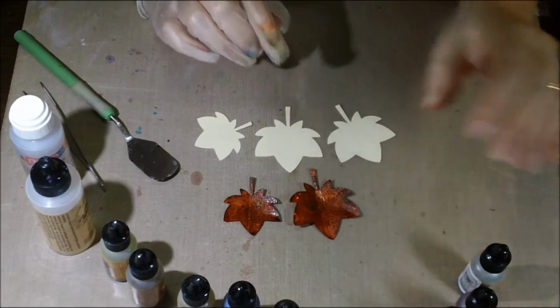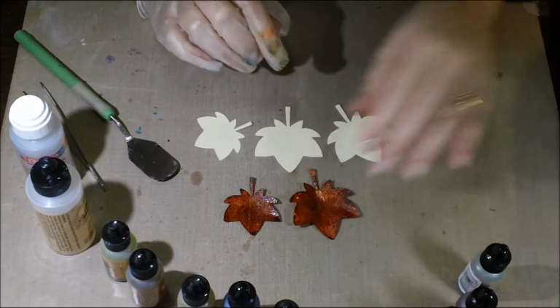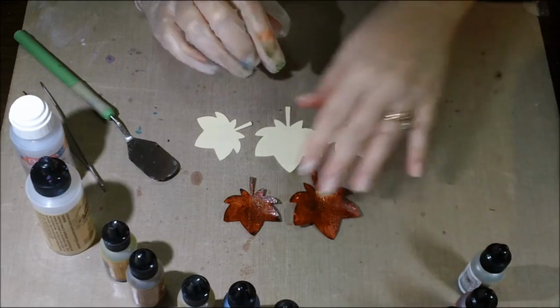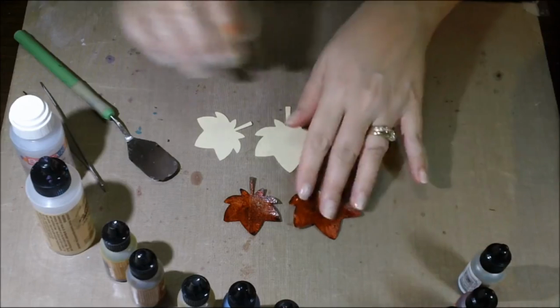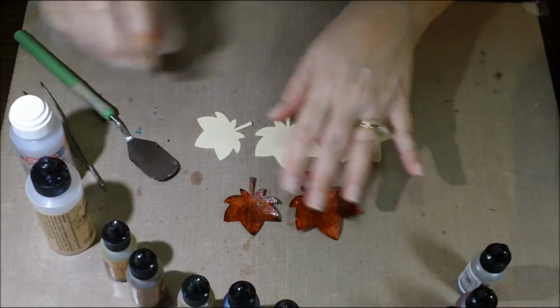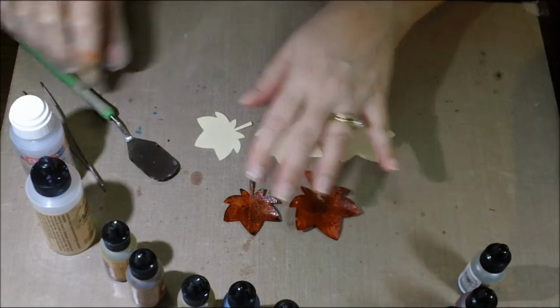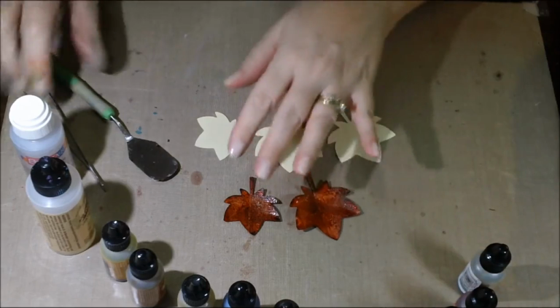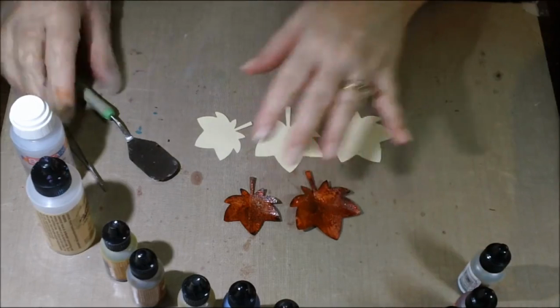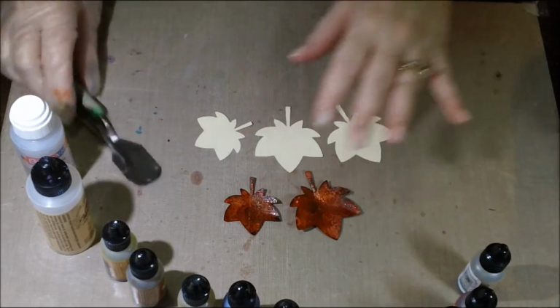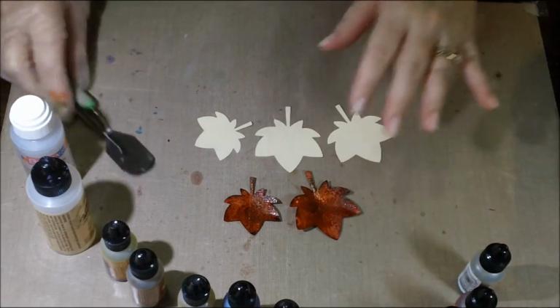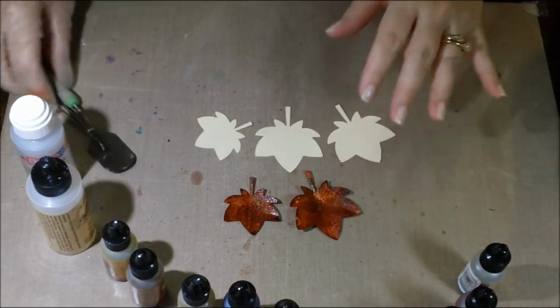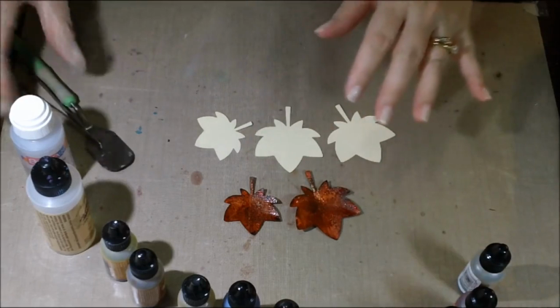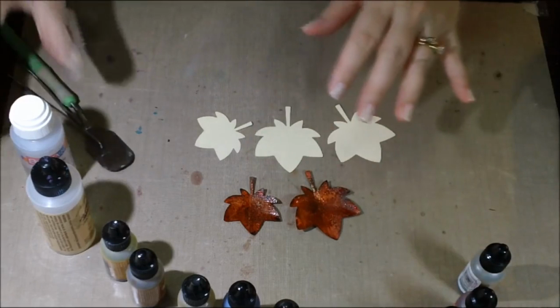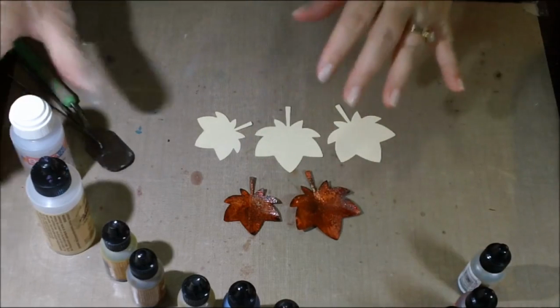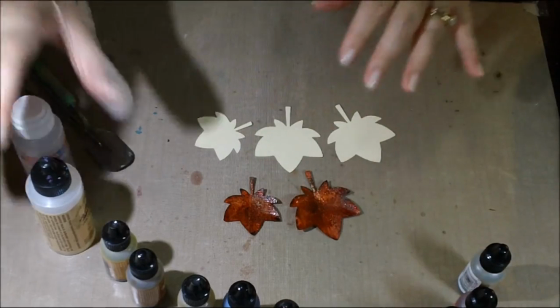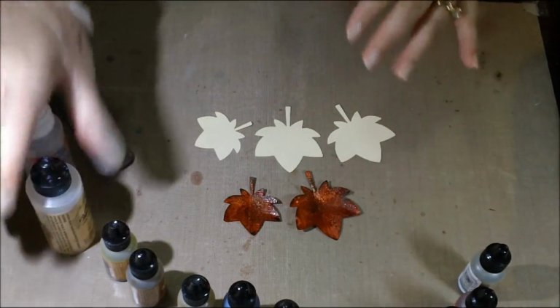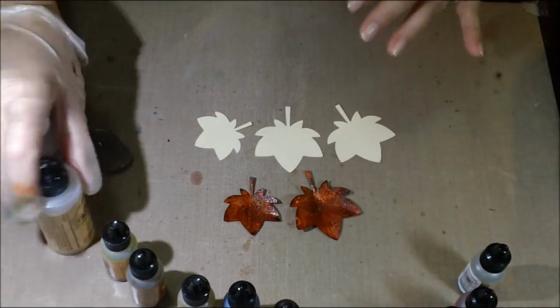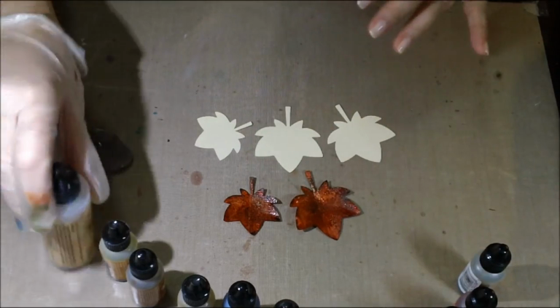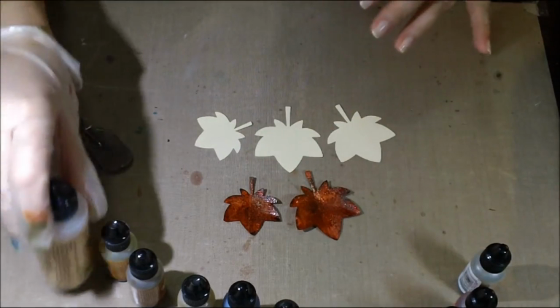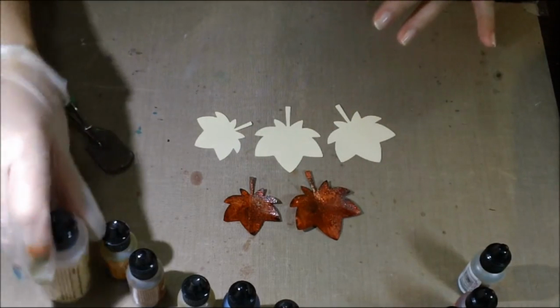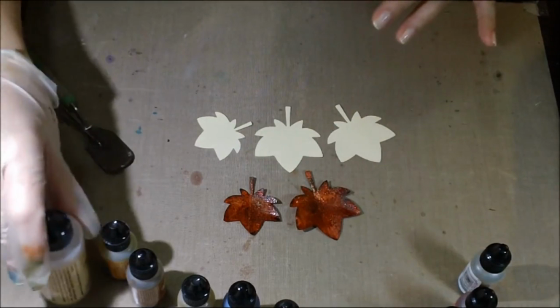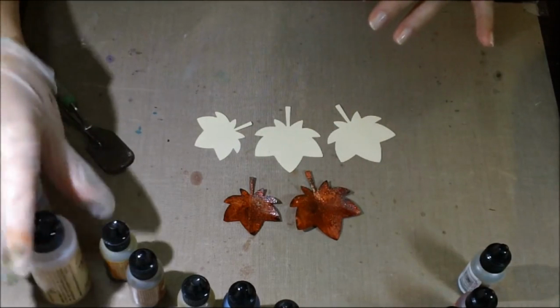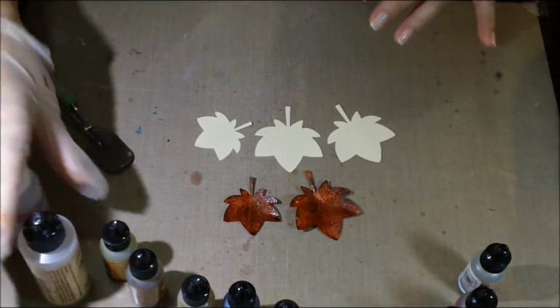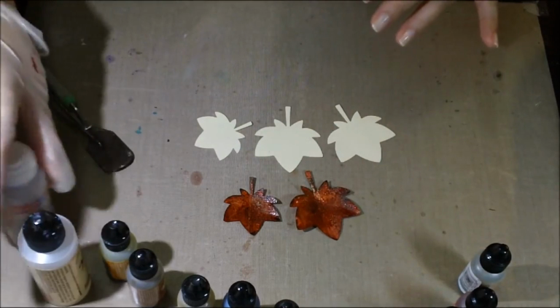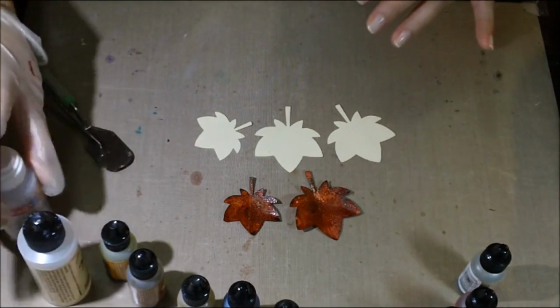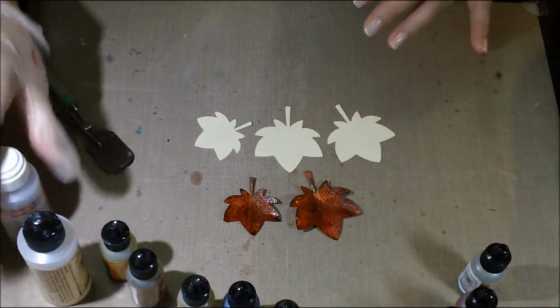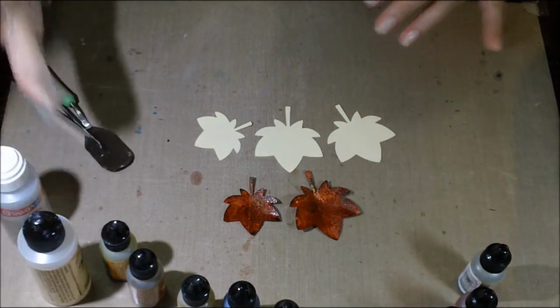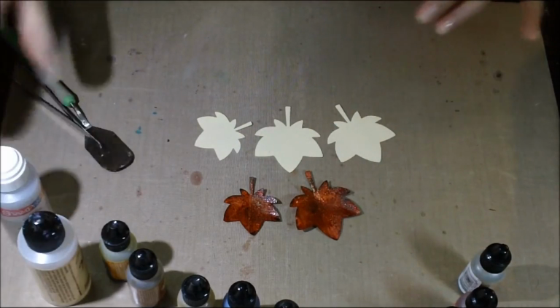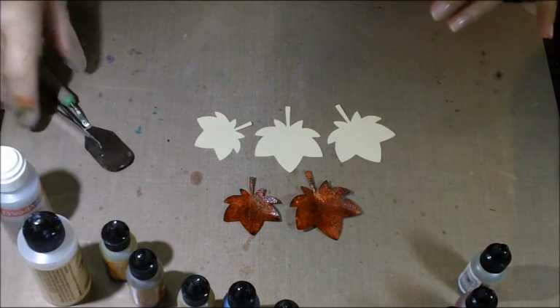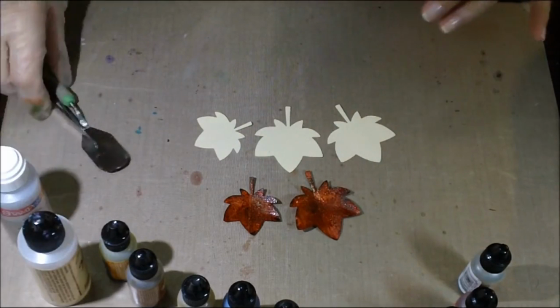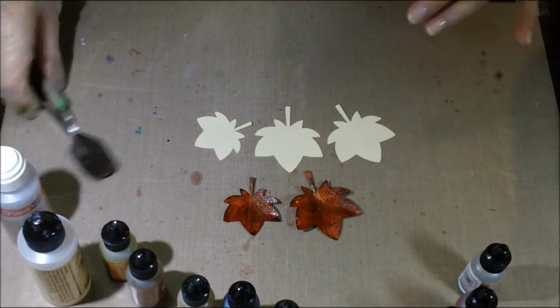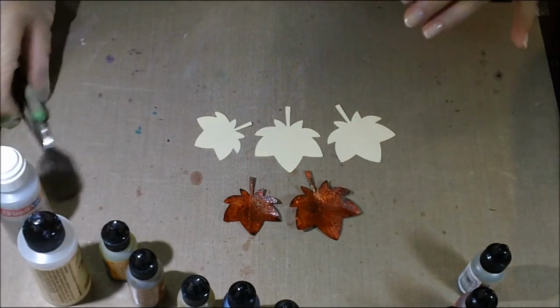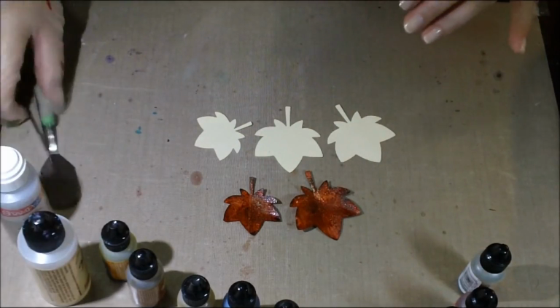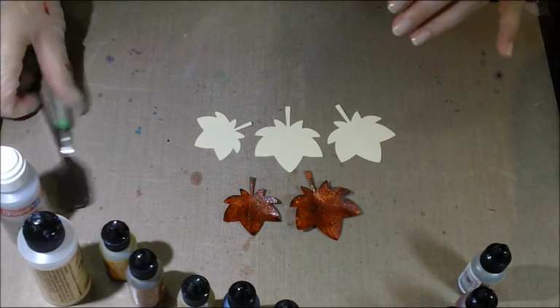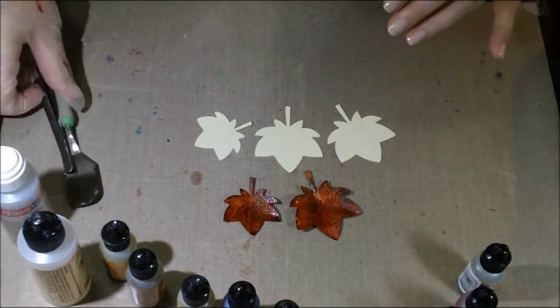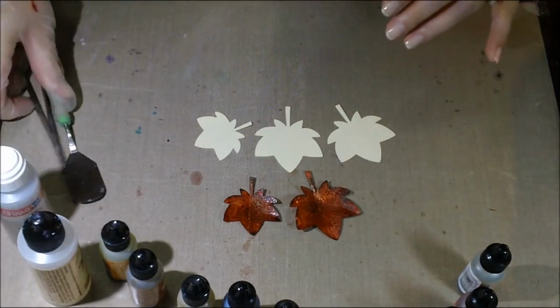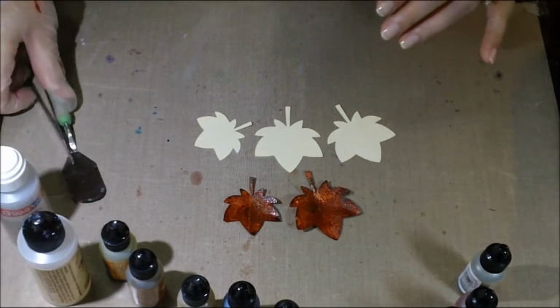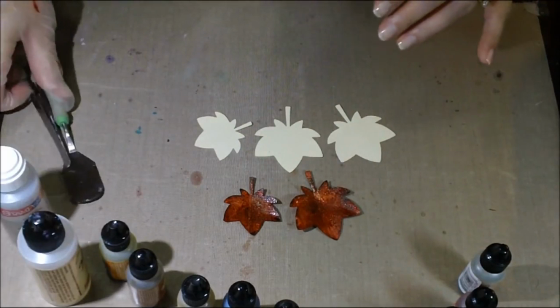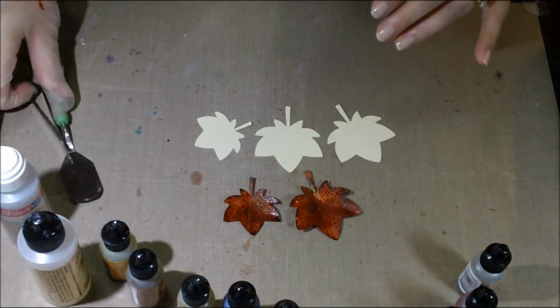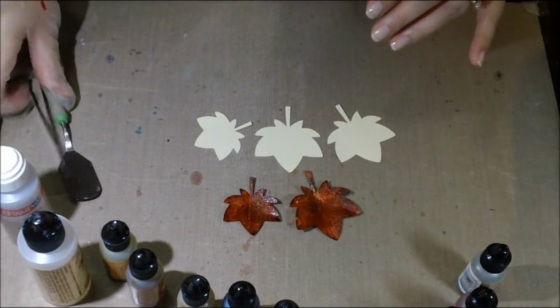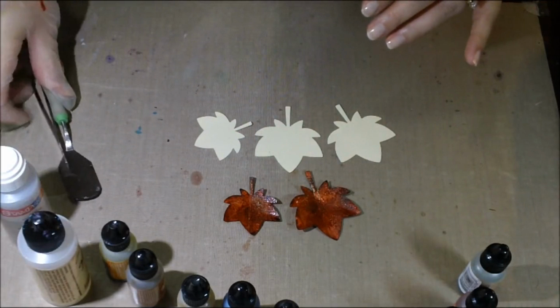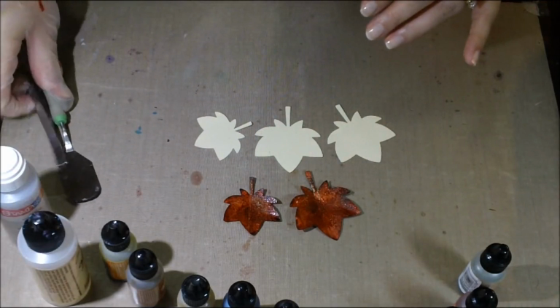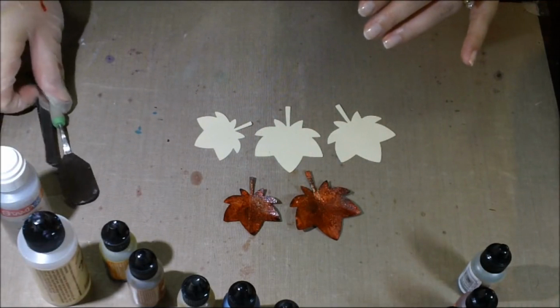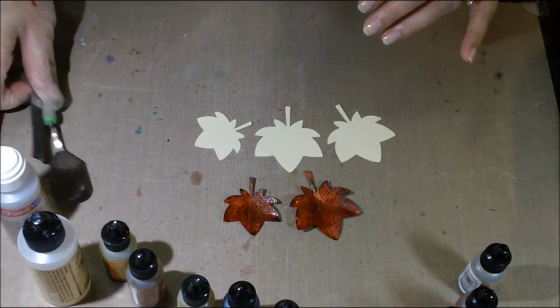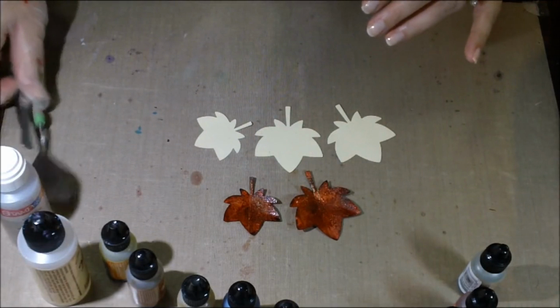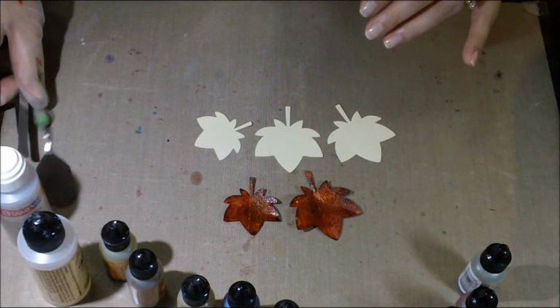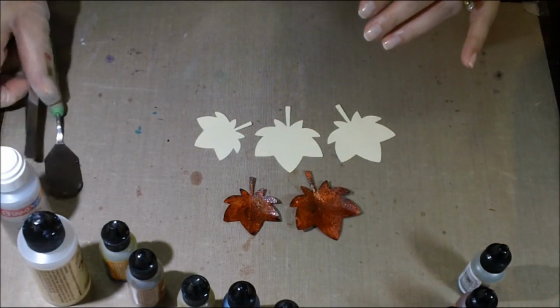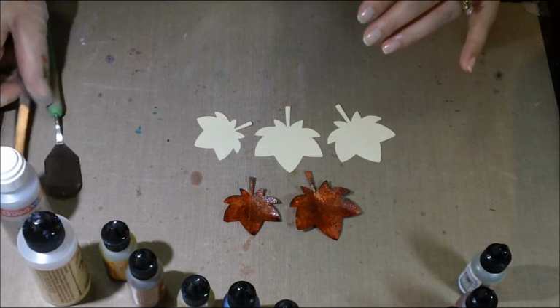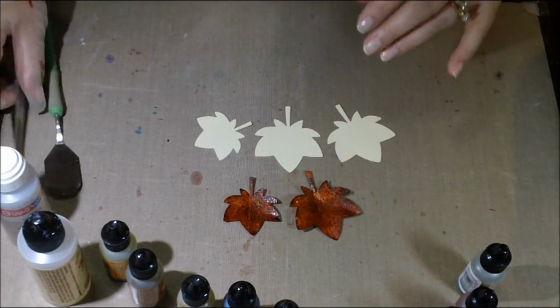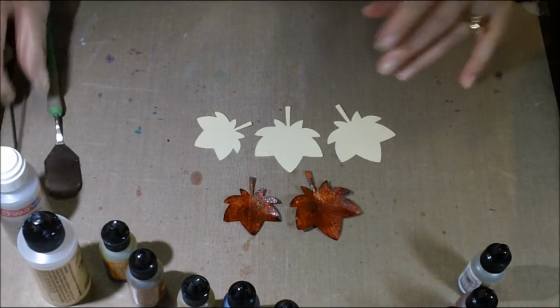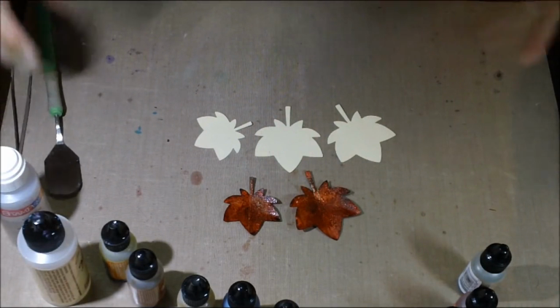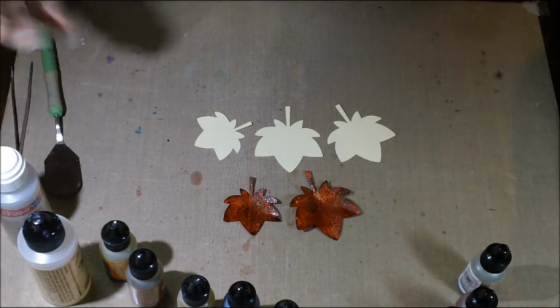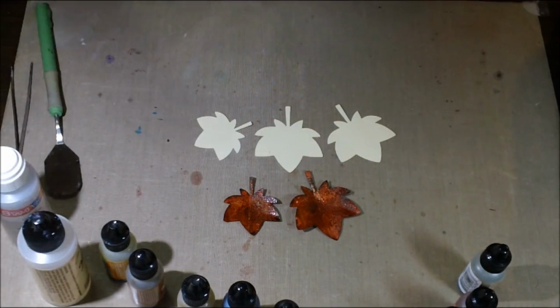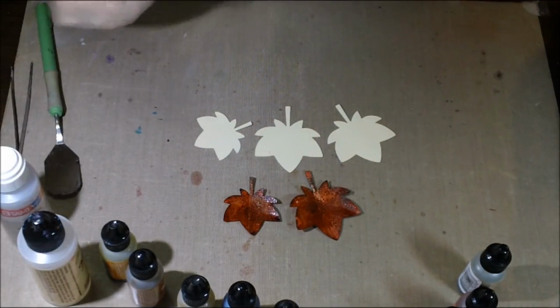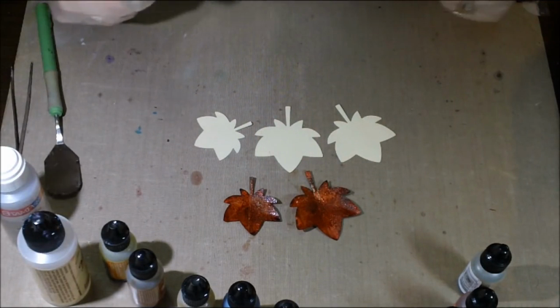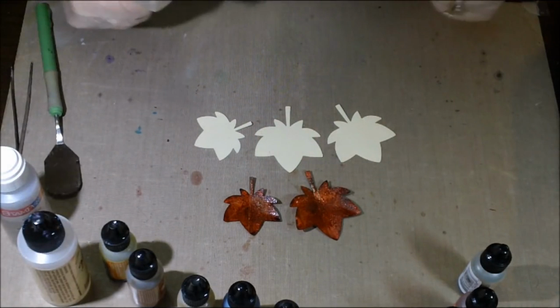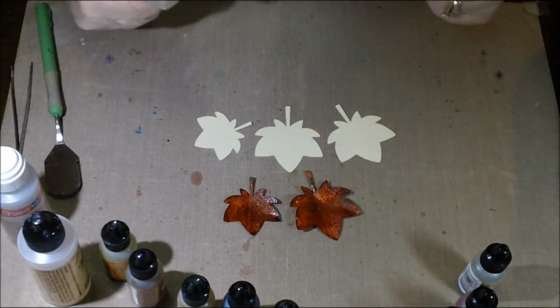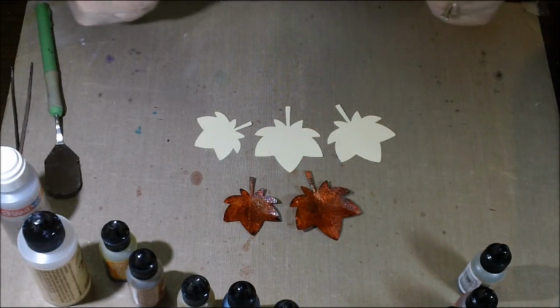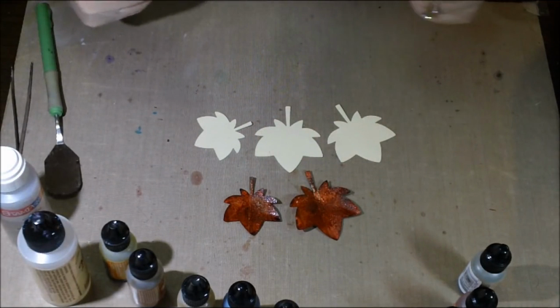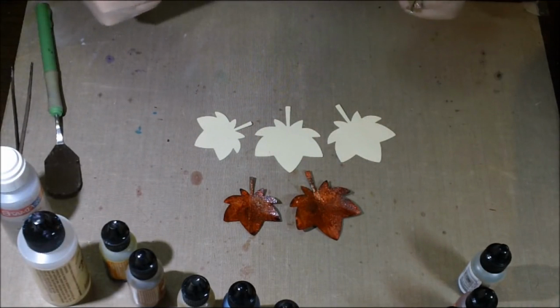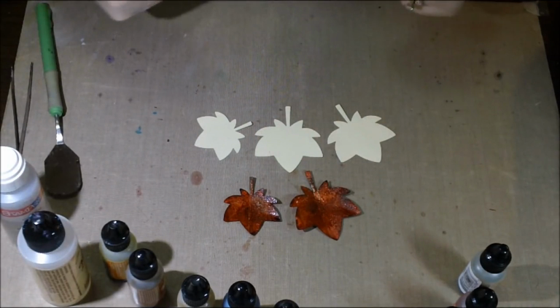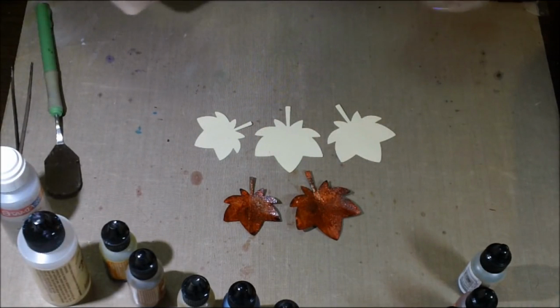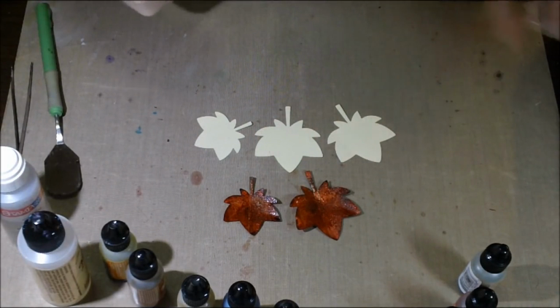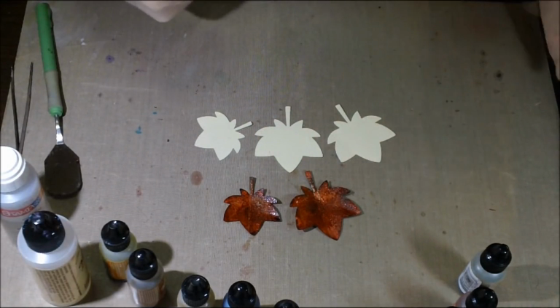So I'll show you everything you're going to need. Get ready, make a list, and then you can pause me and do it with me if you'd like.